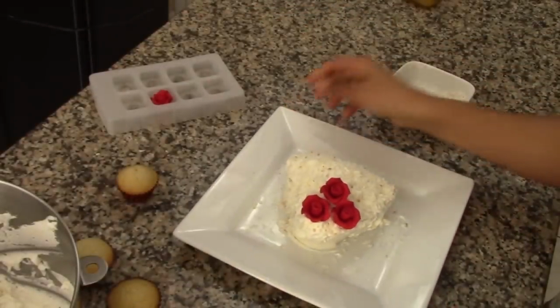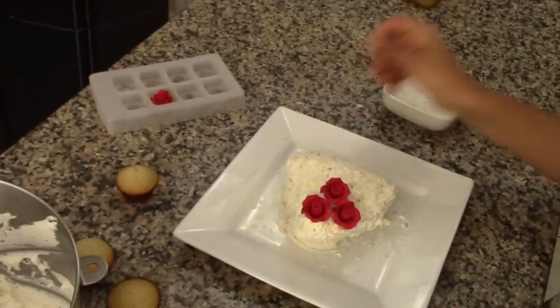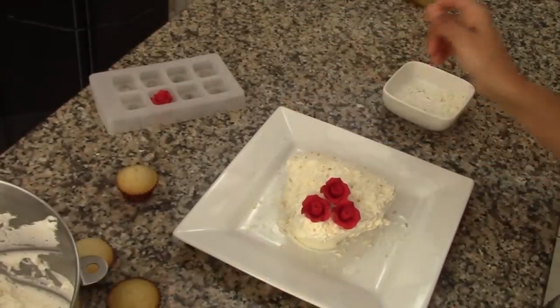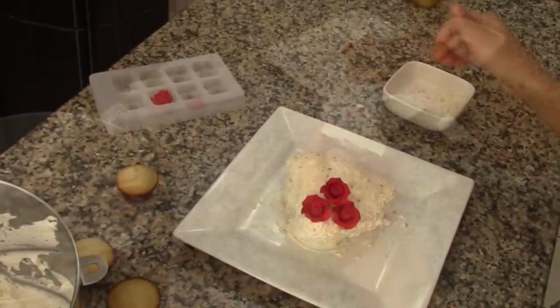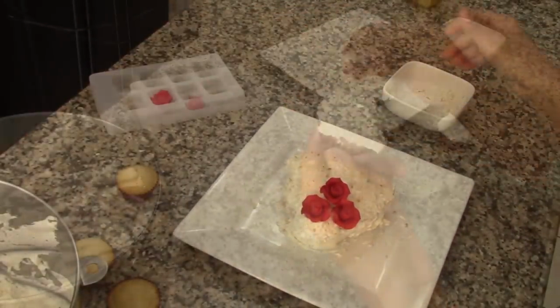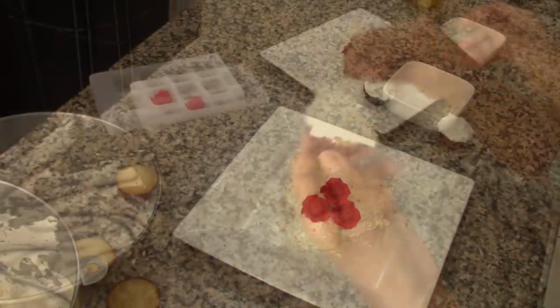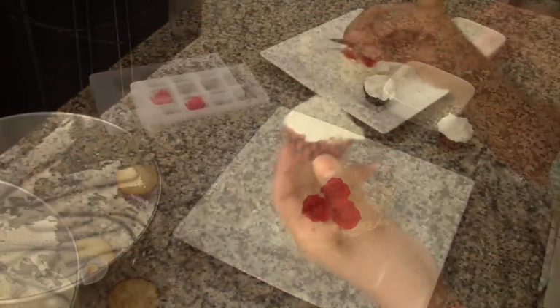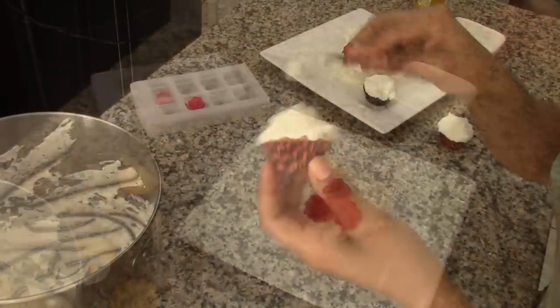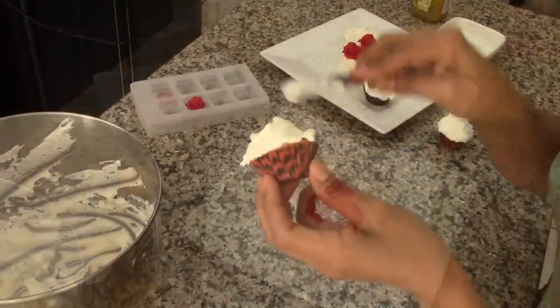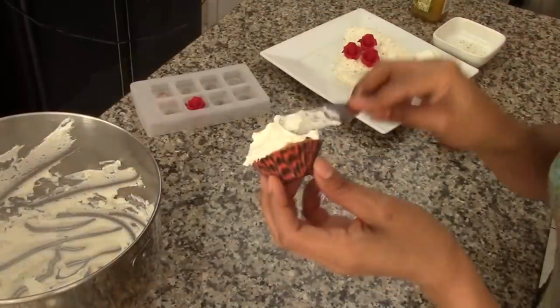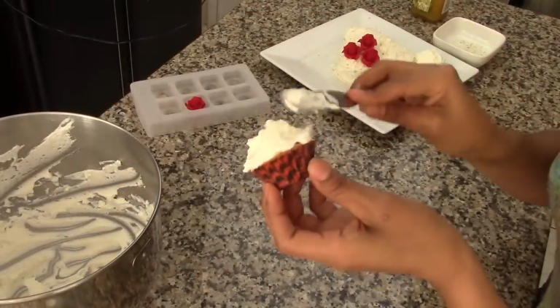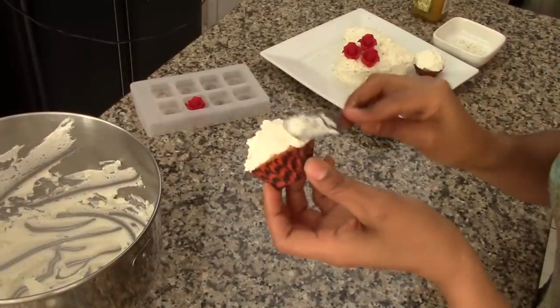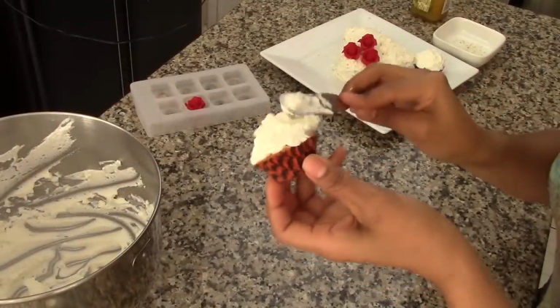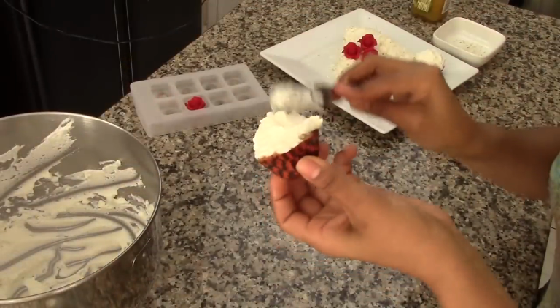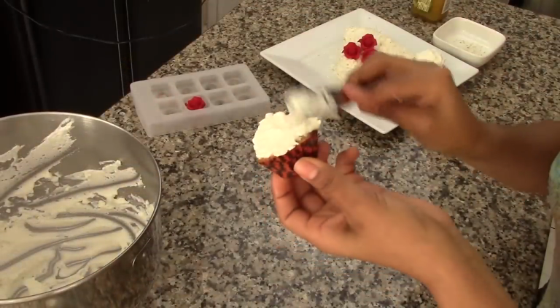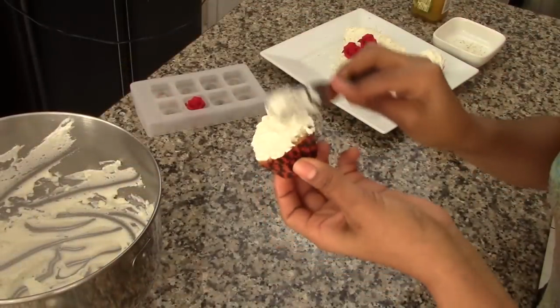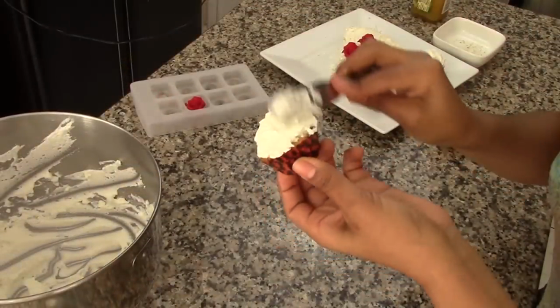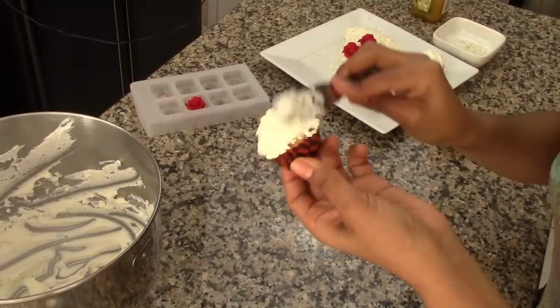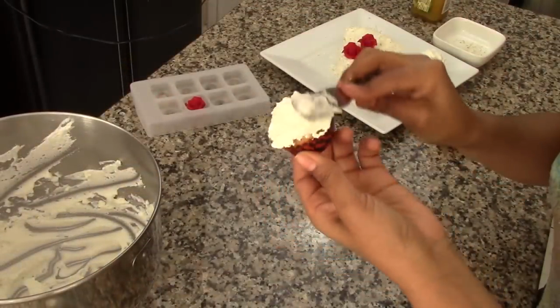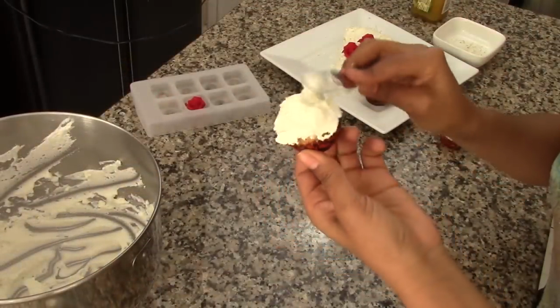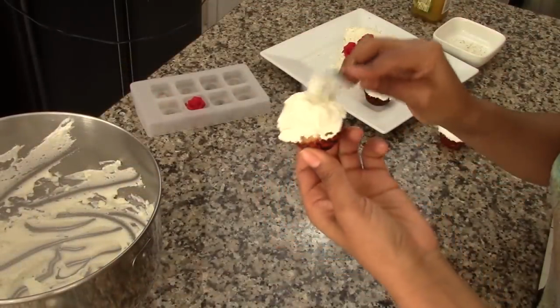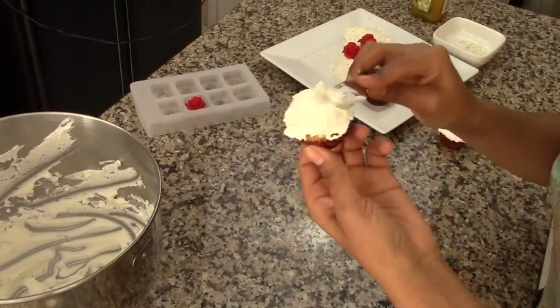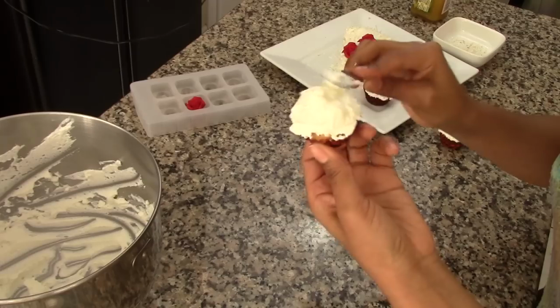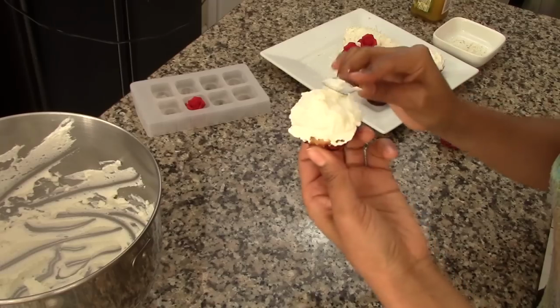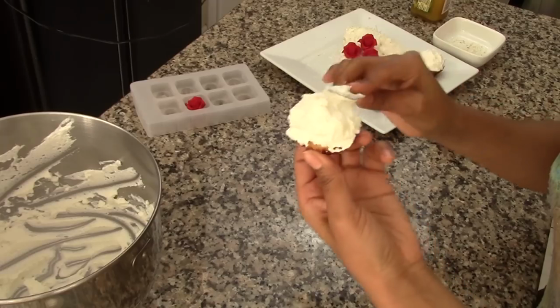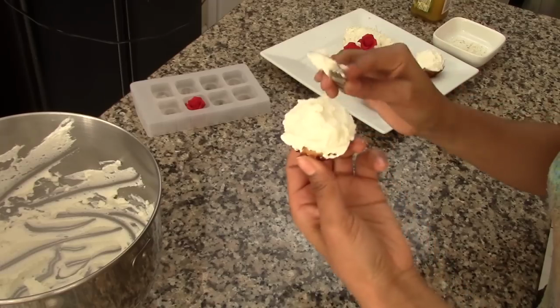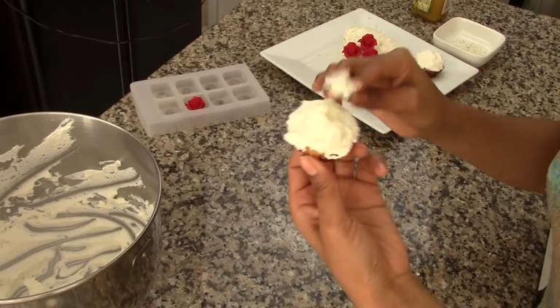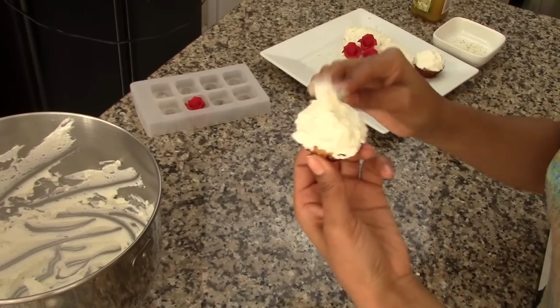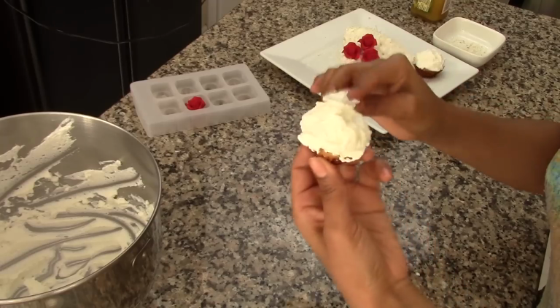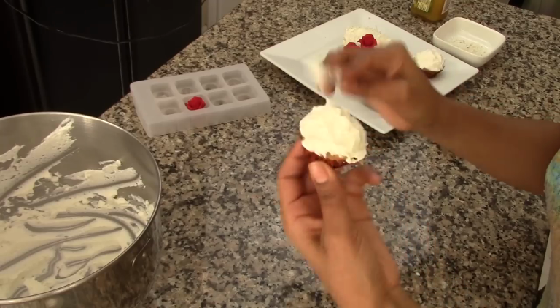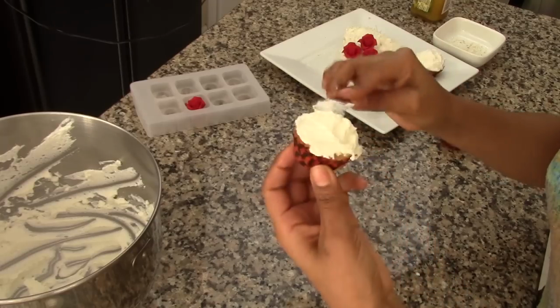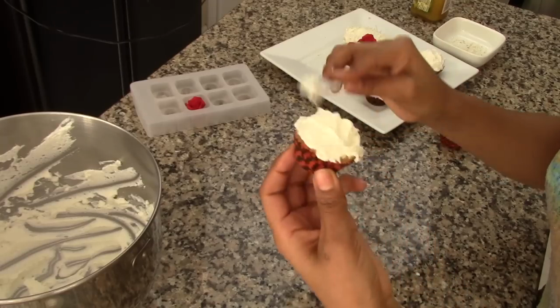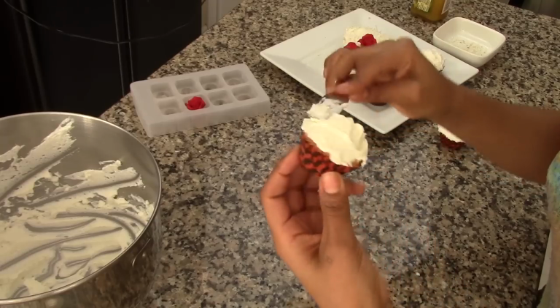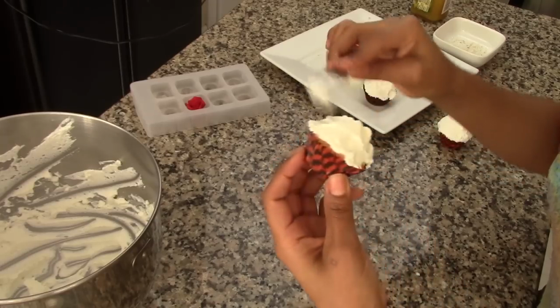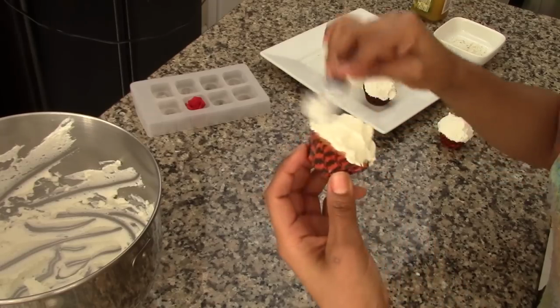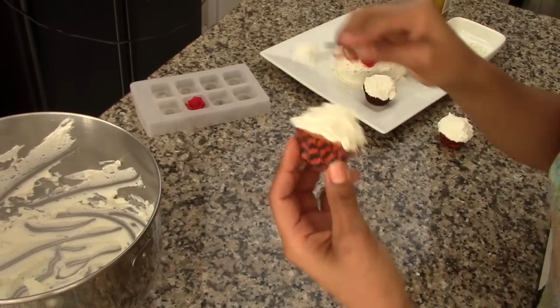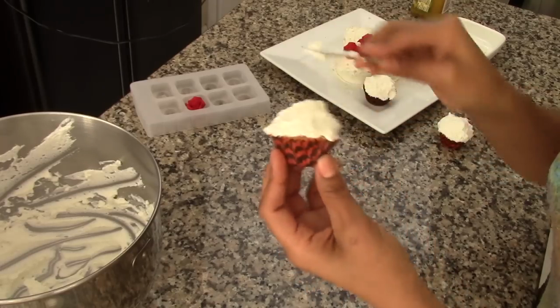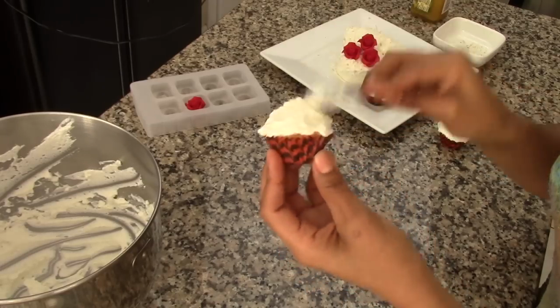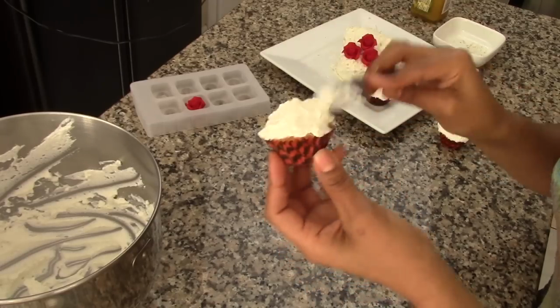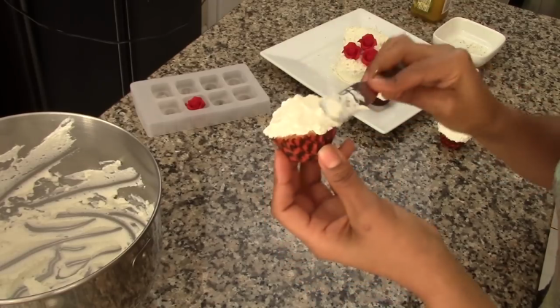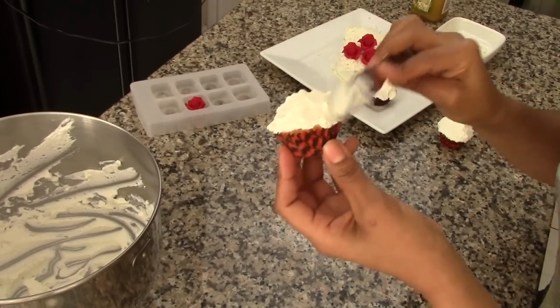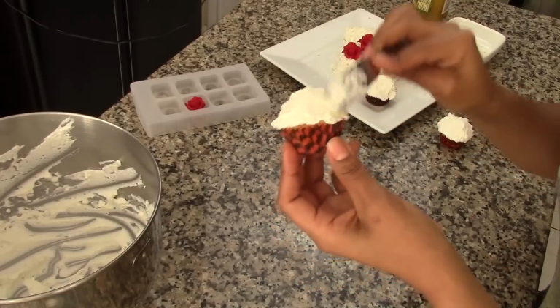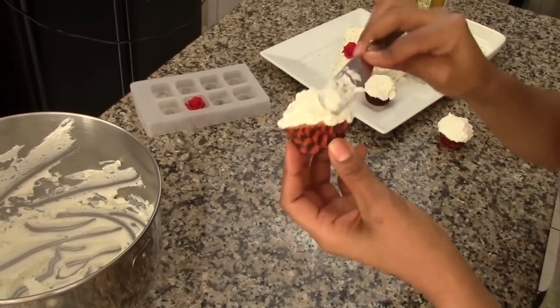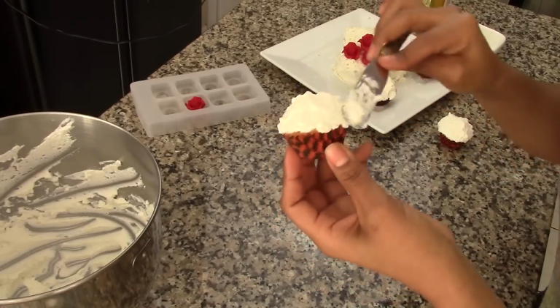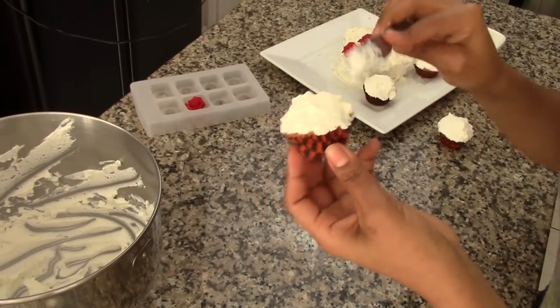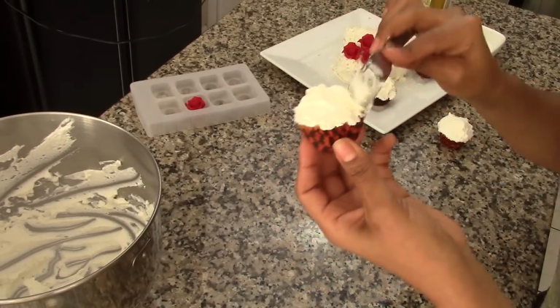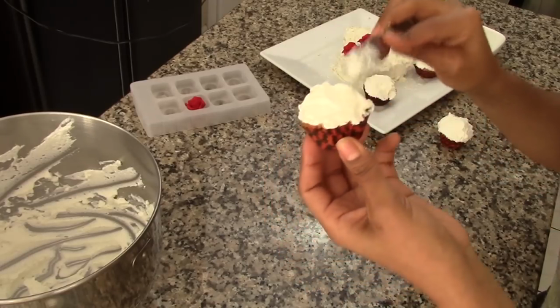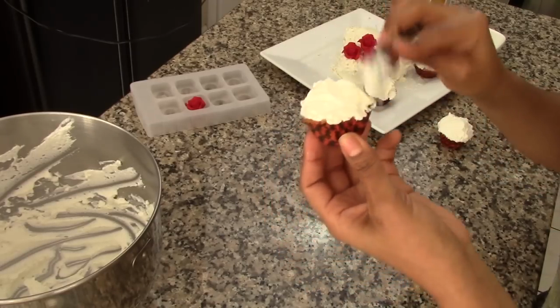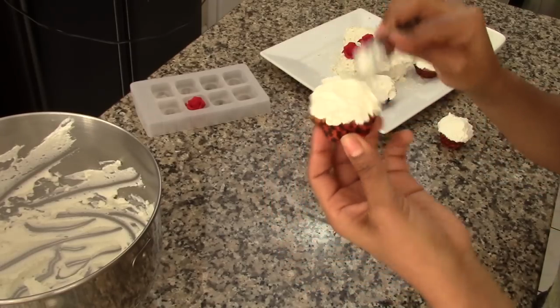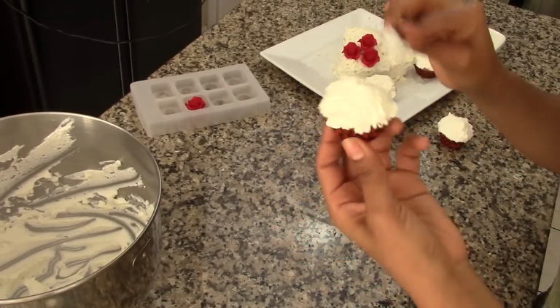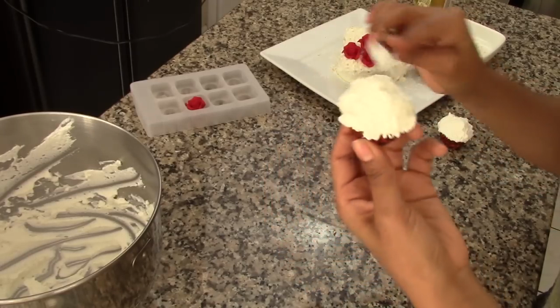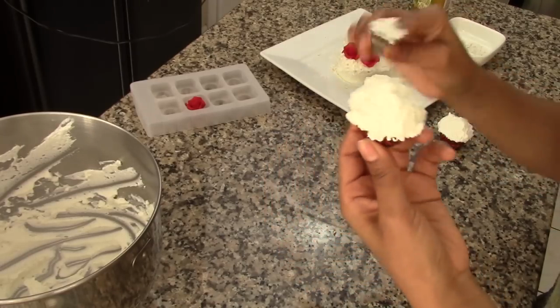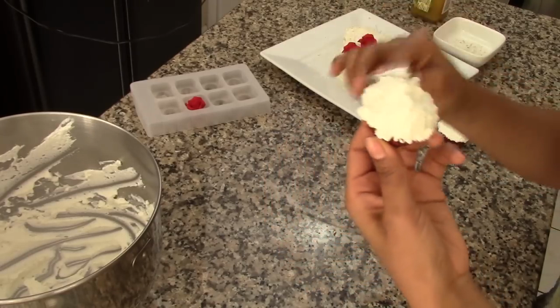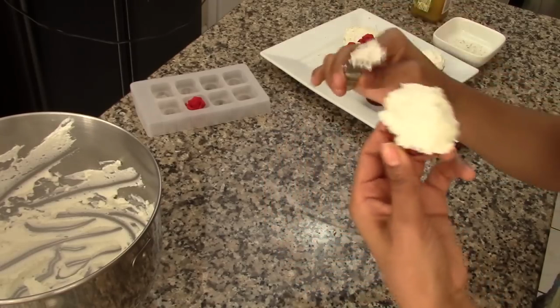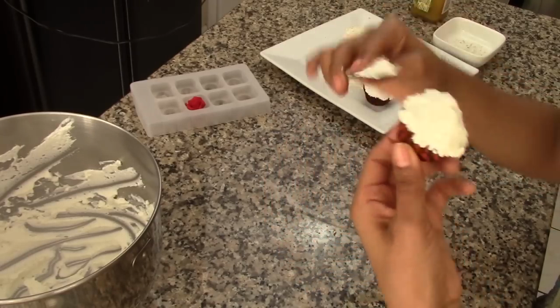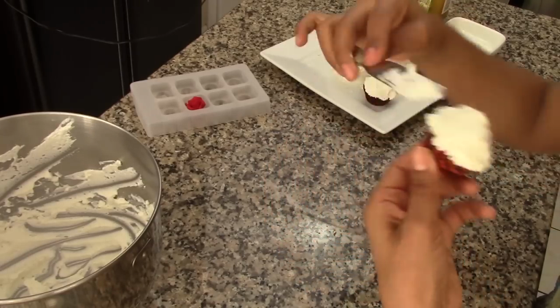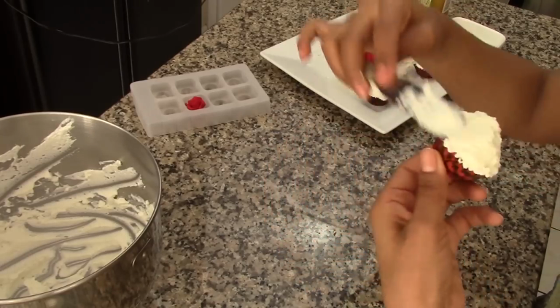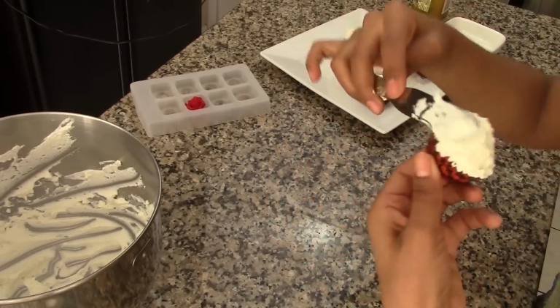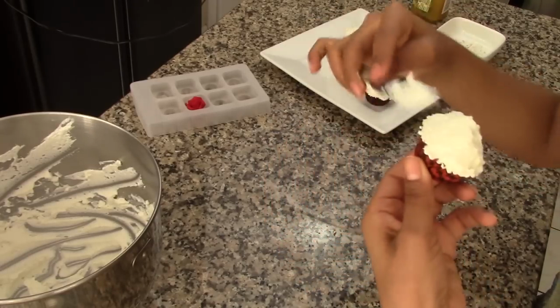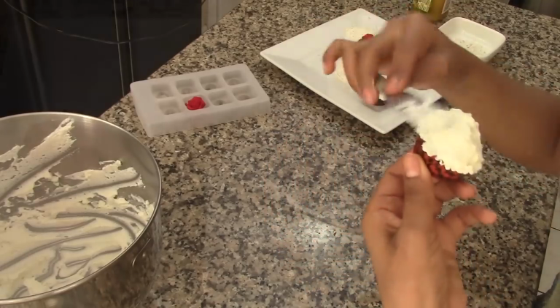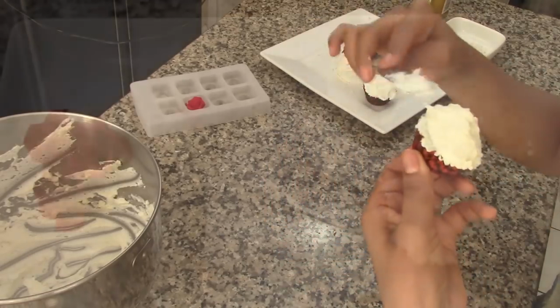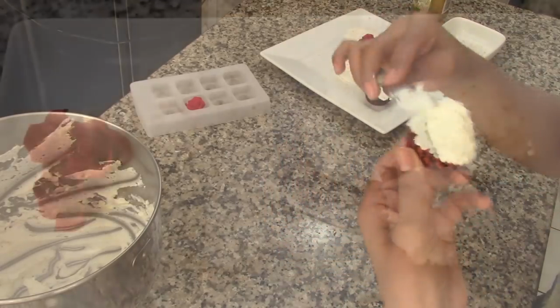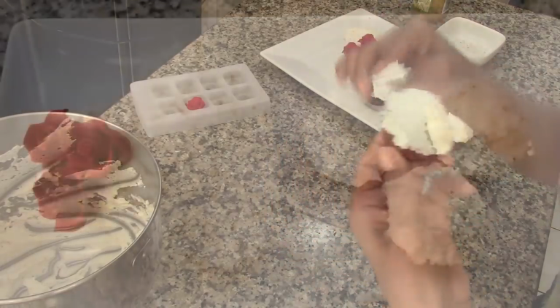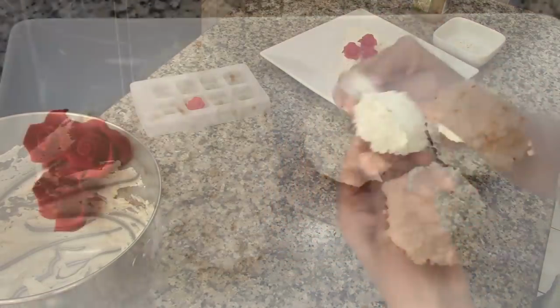I'll also decorate the mini cupcakes with the leftover icing and the shredded coconut. And that's about it — enjoy!